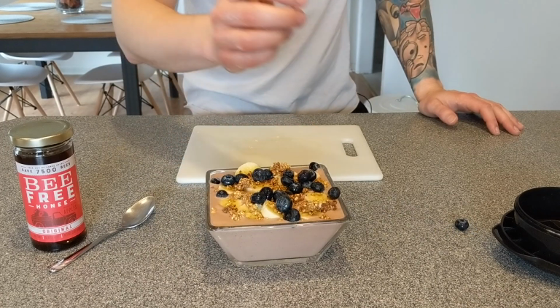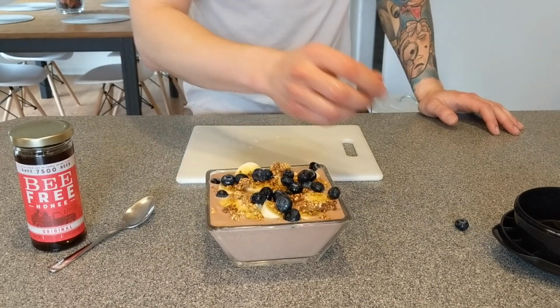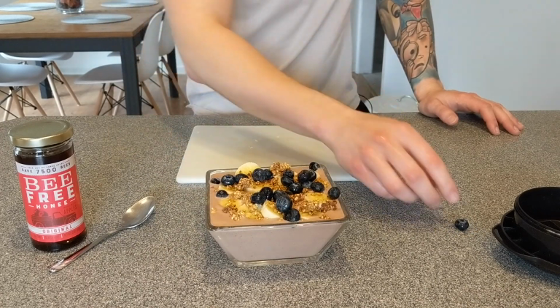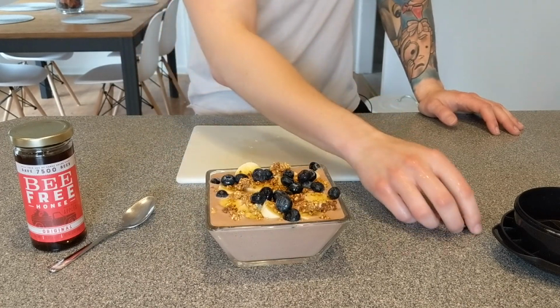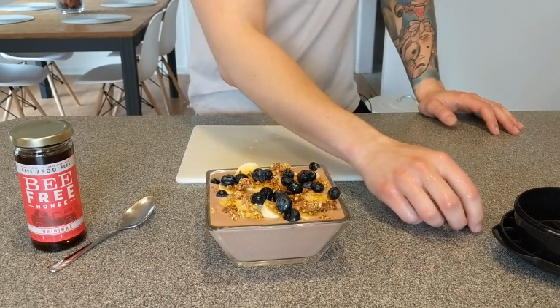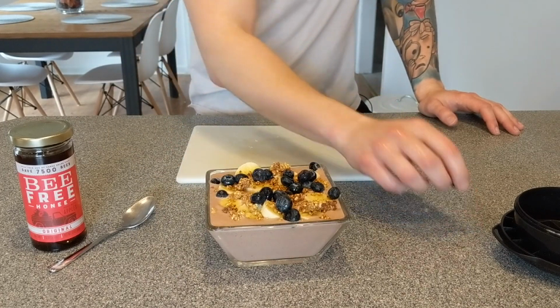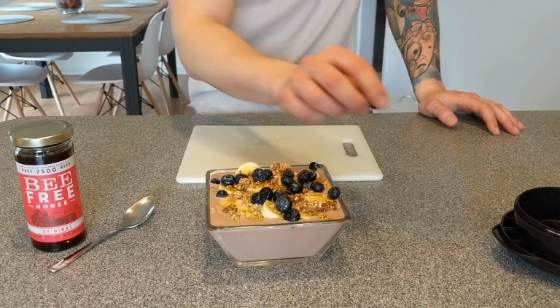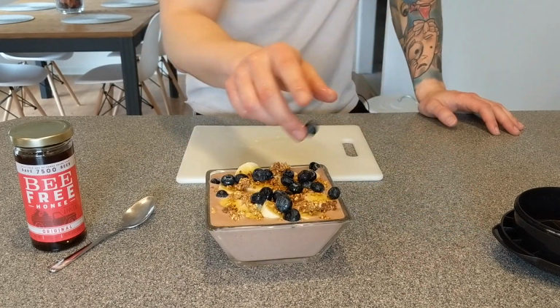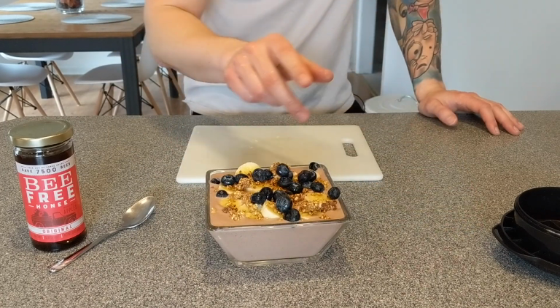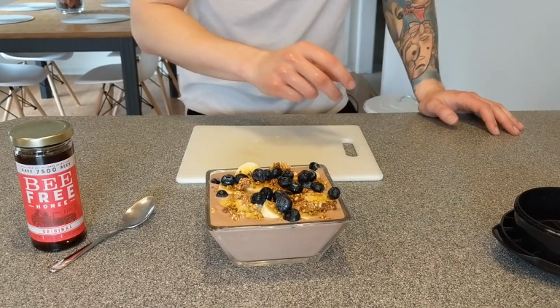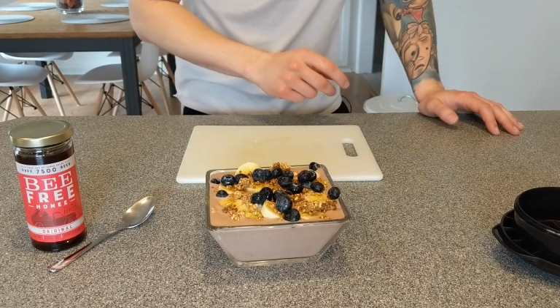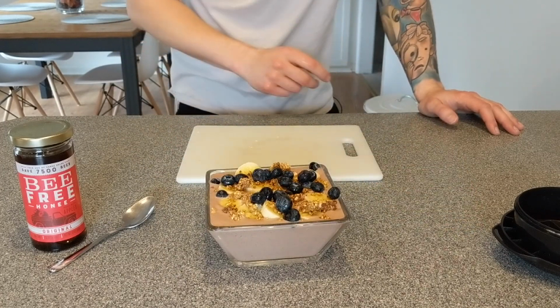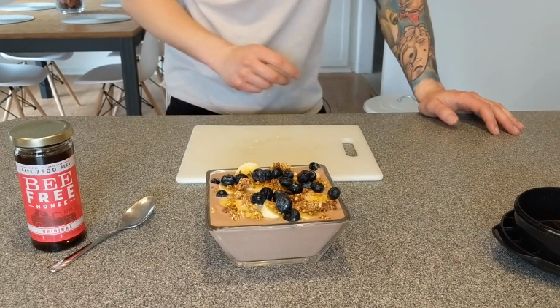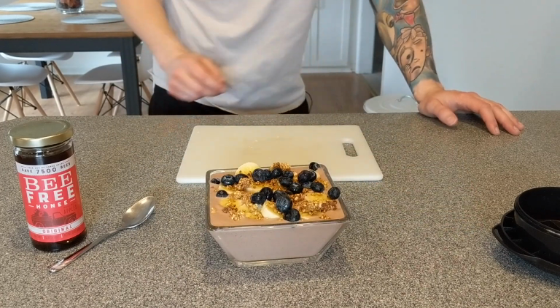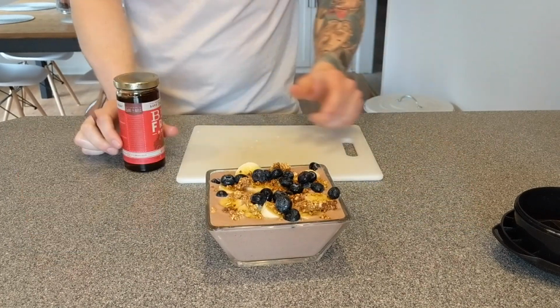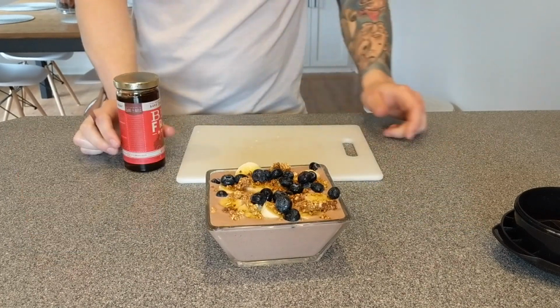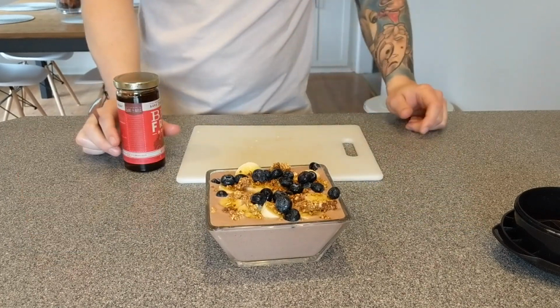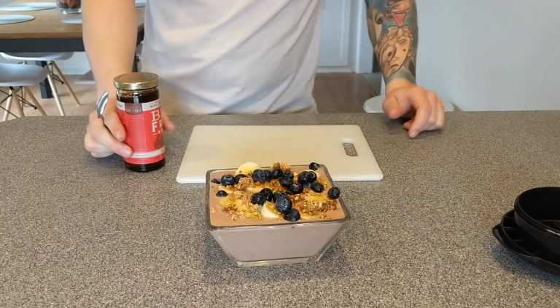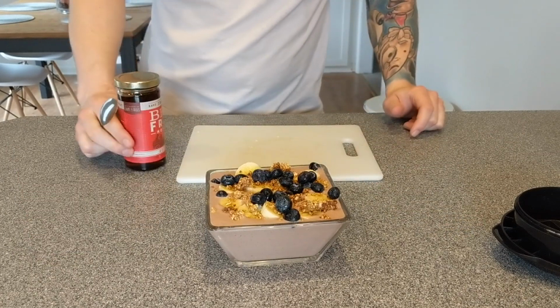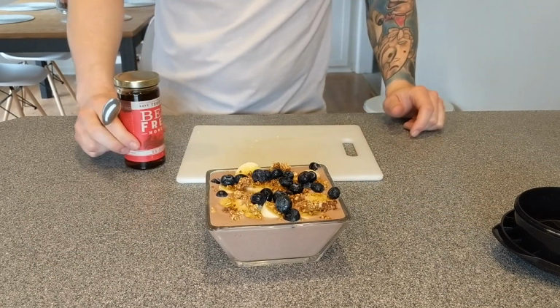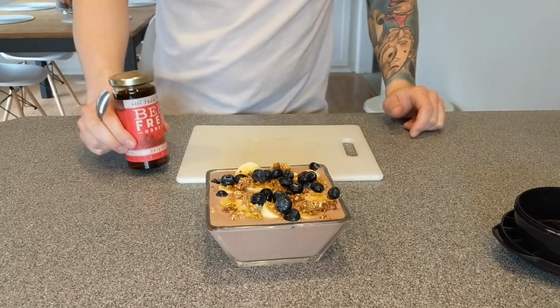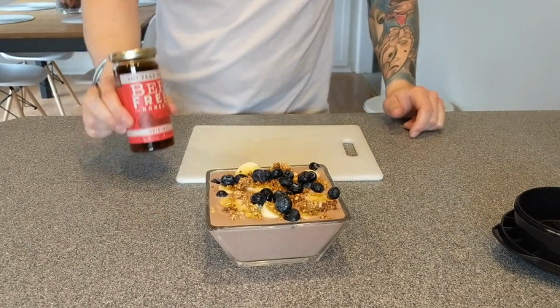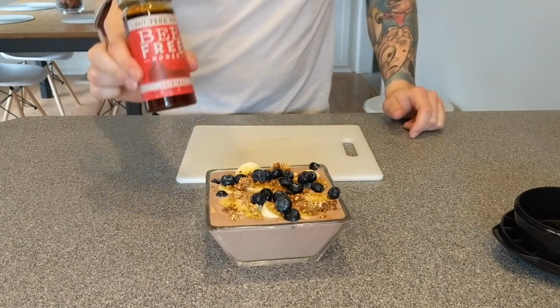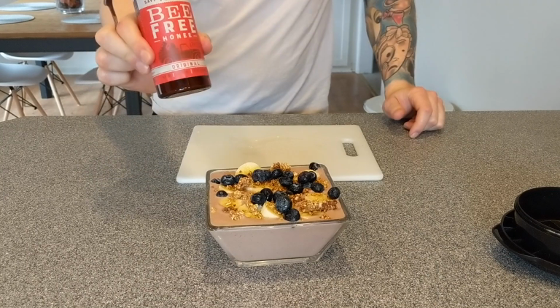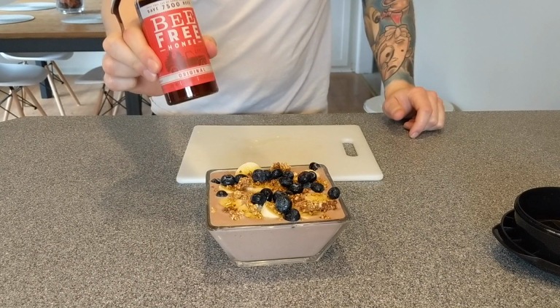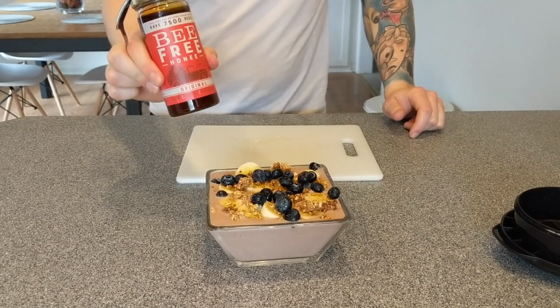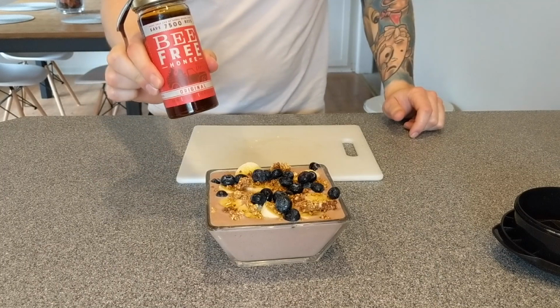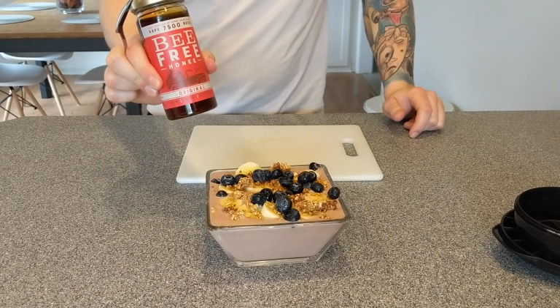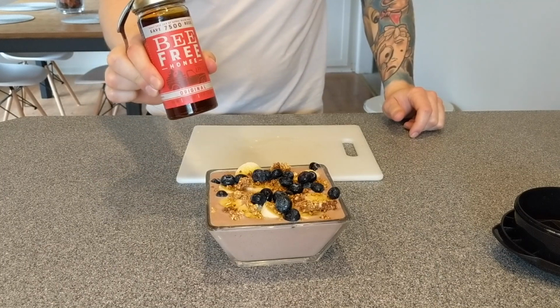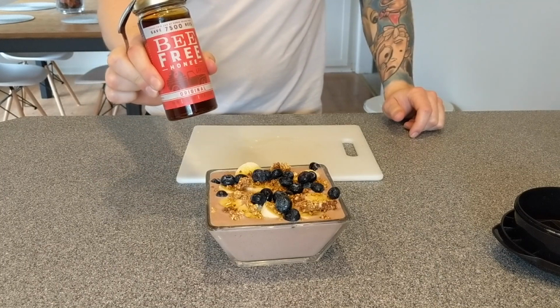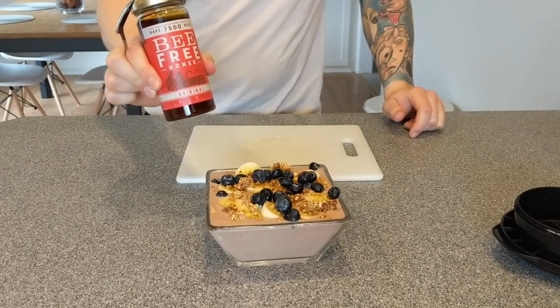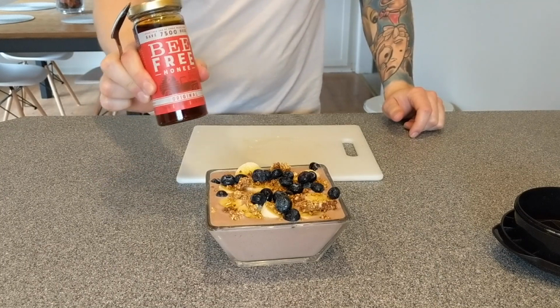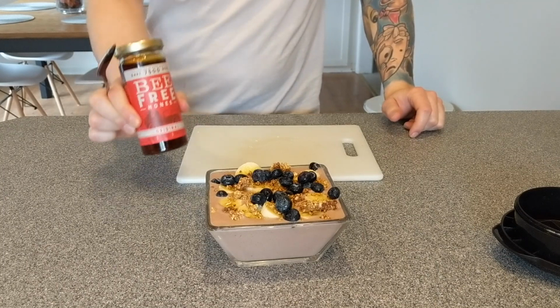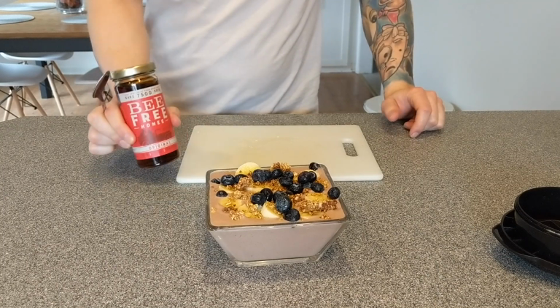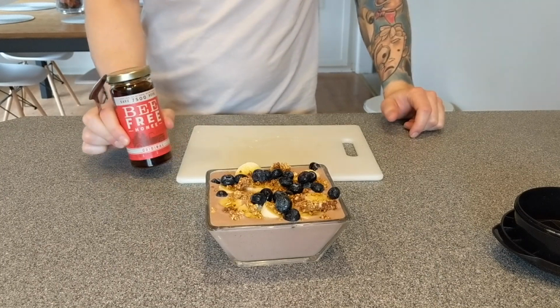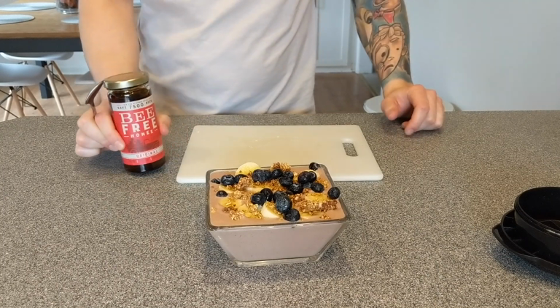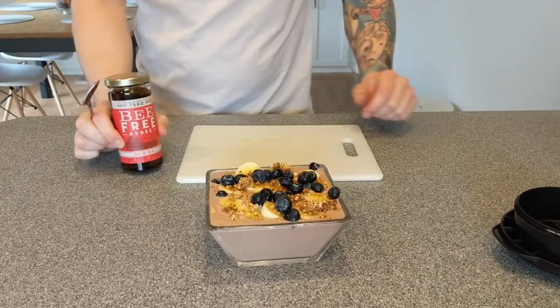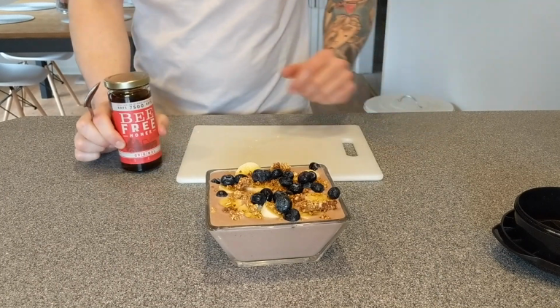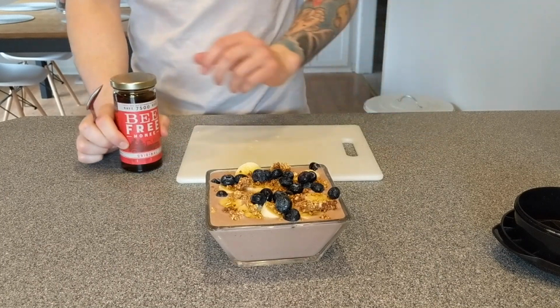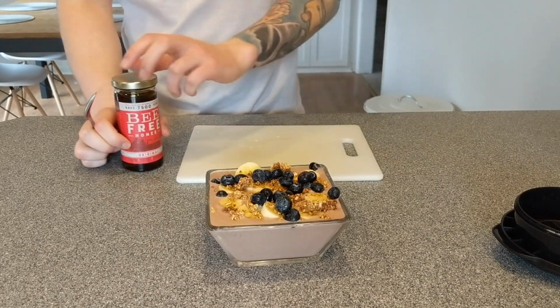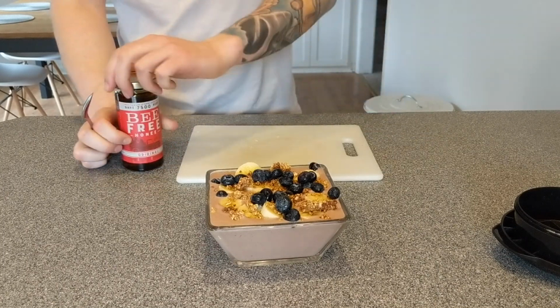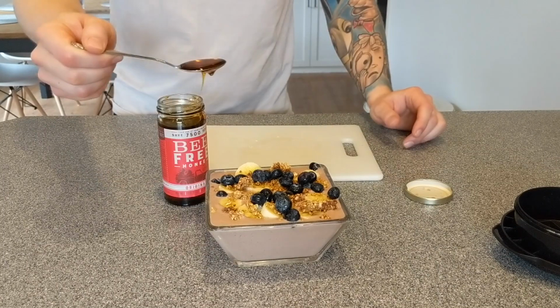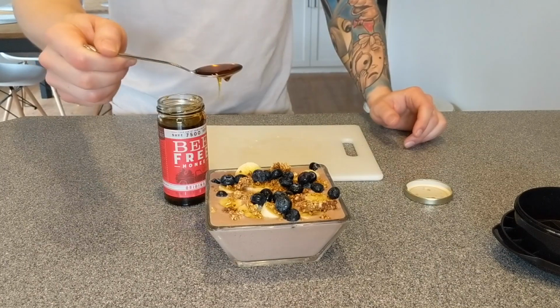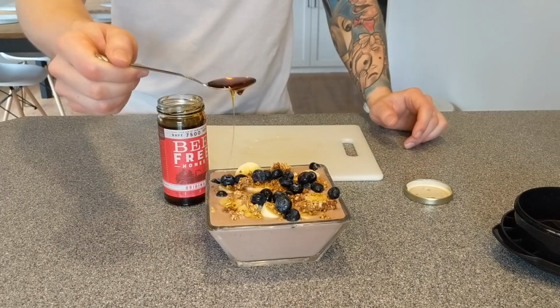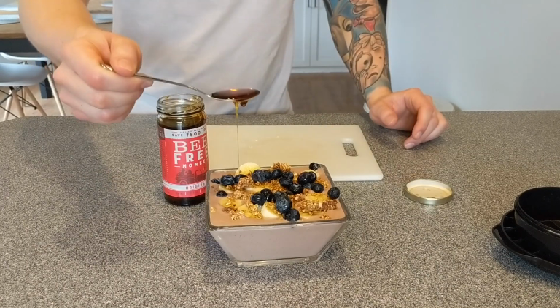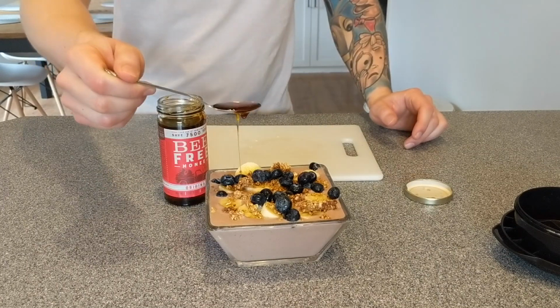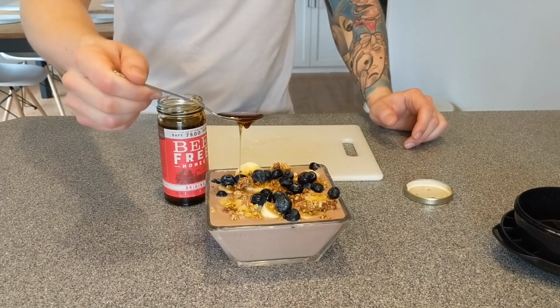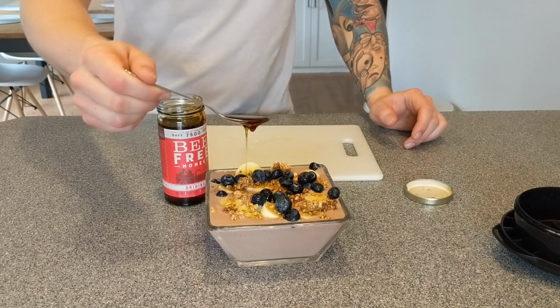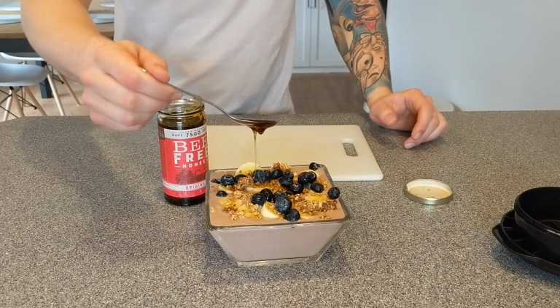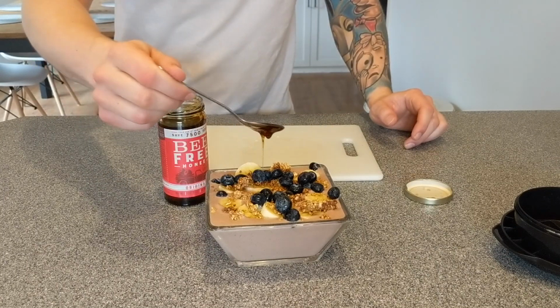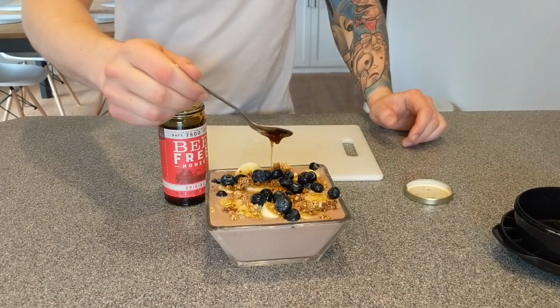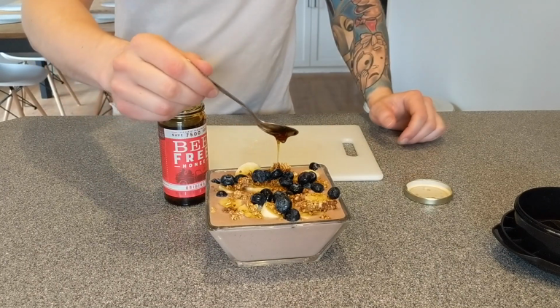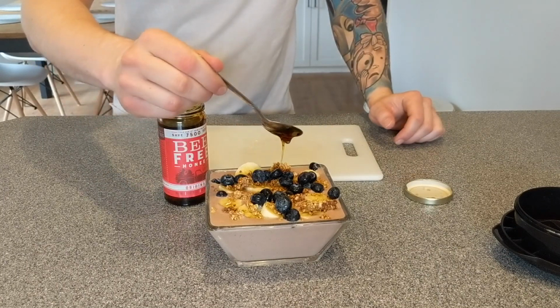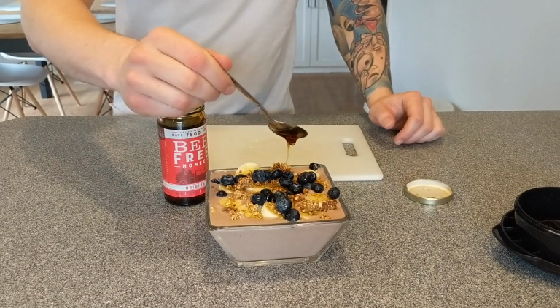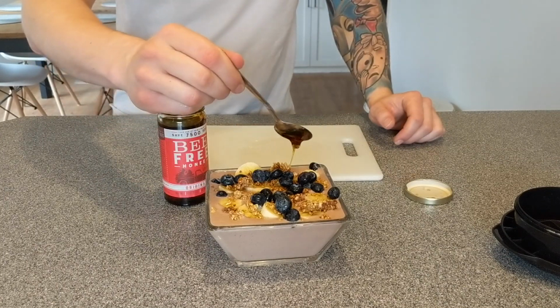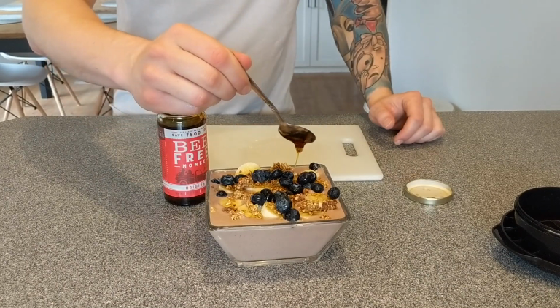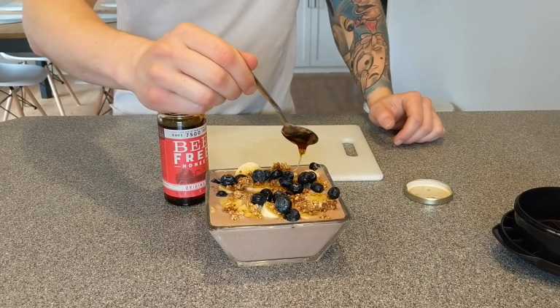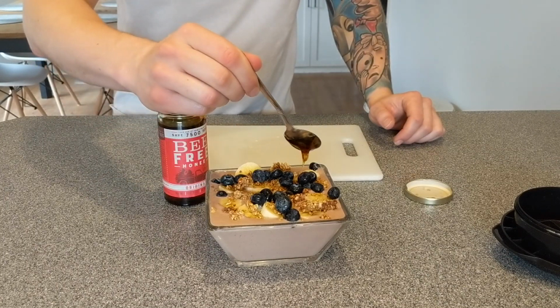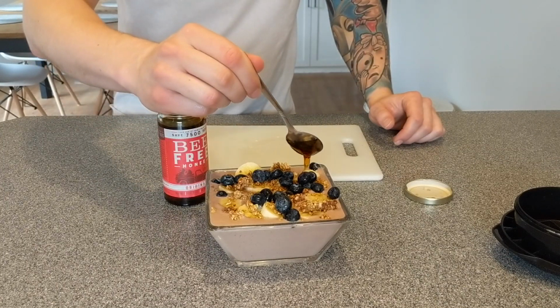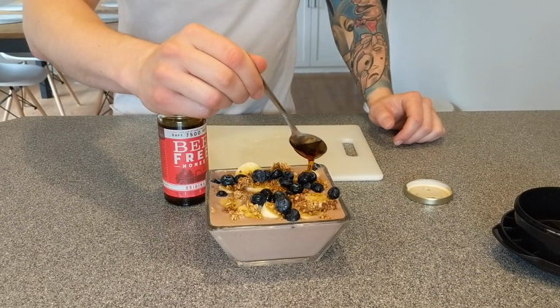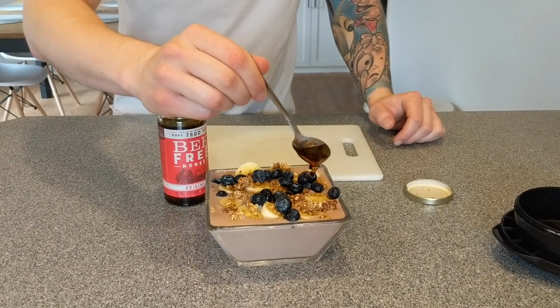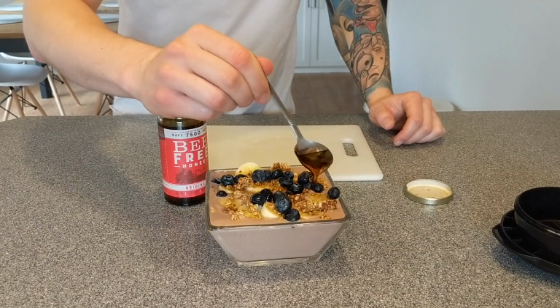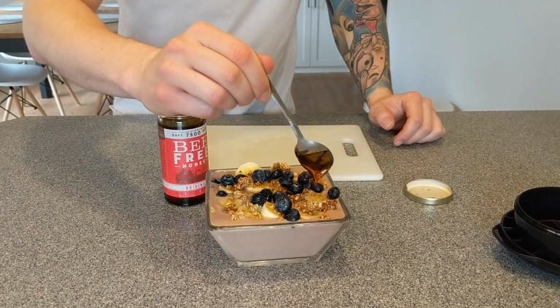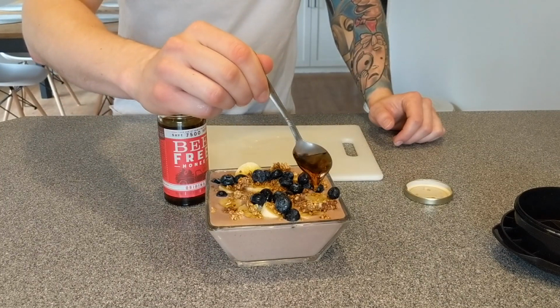Maybe a handful of blueberries to spice this up a little bit. And then we'll drizzle some of this bee-free honey on top. If you're not trying to save the bees, you can get the heck out of here.